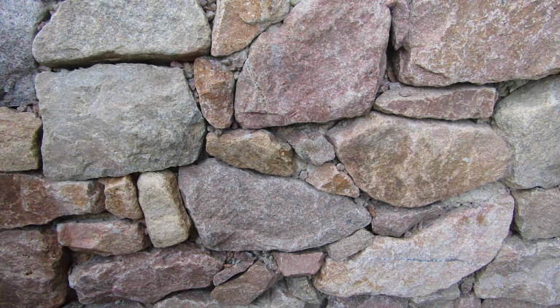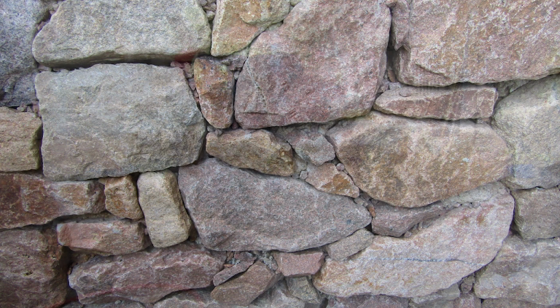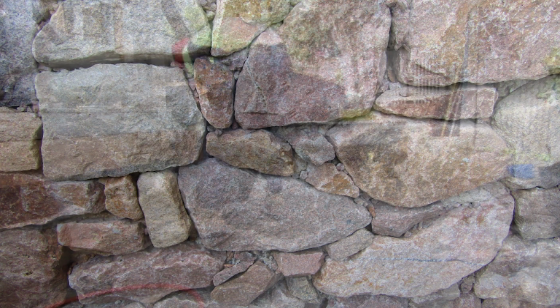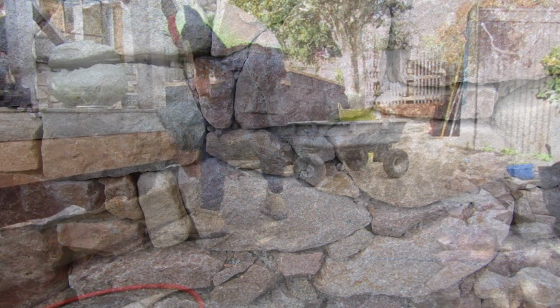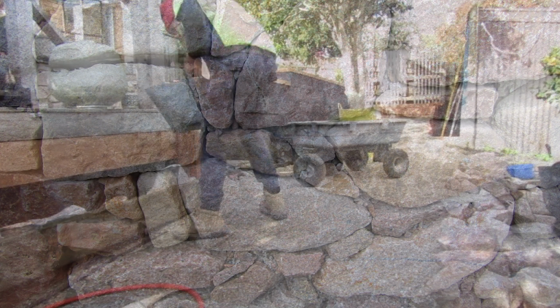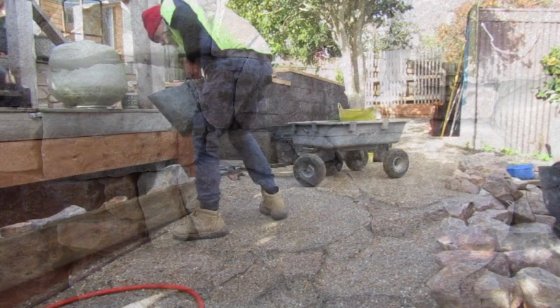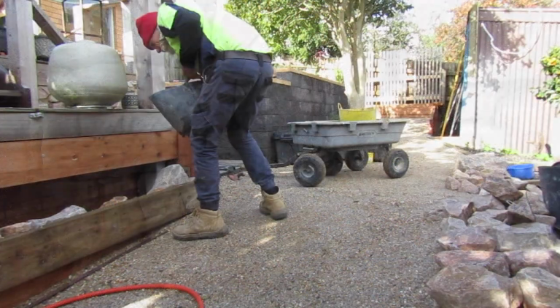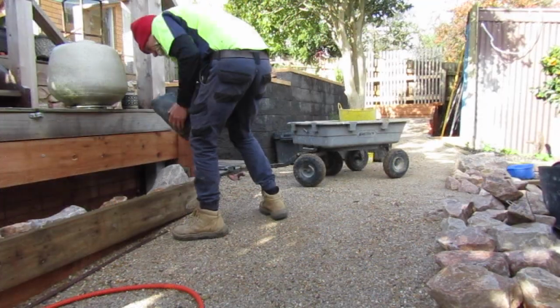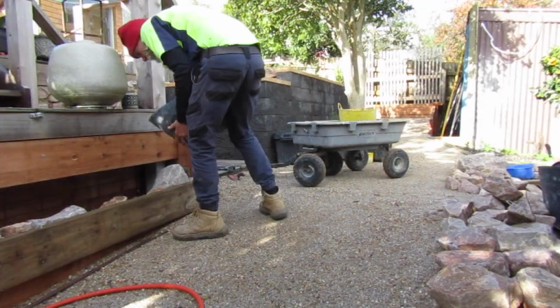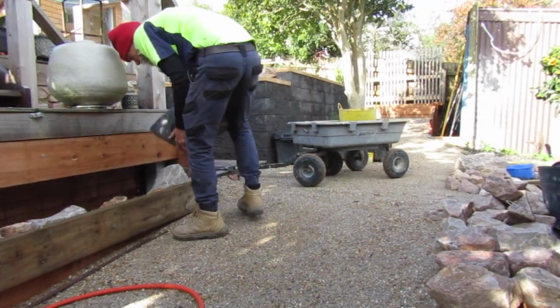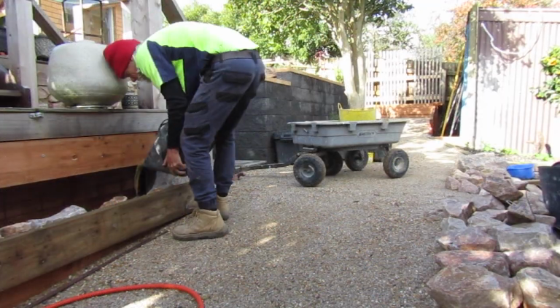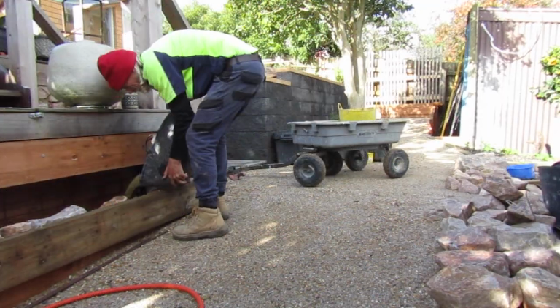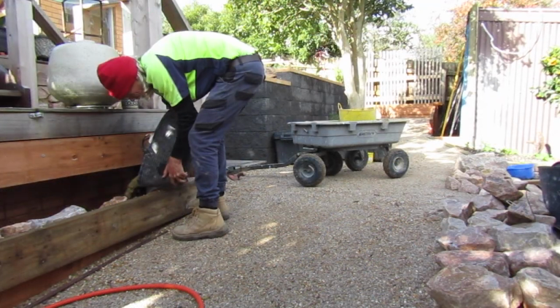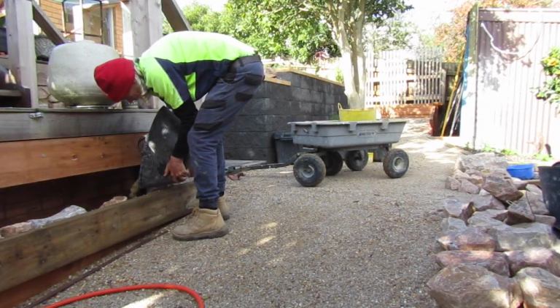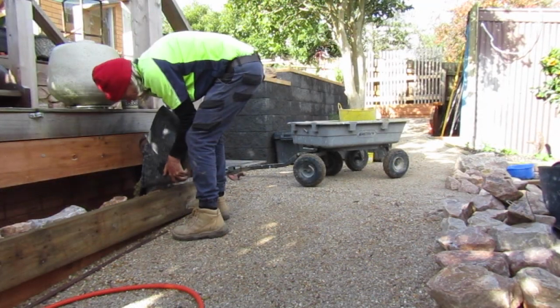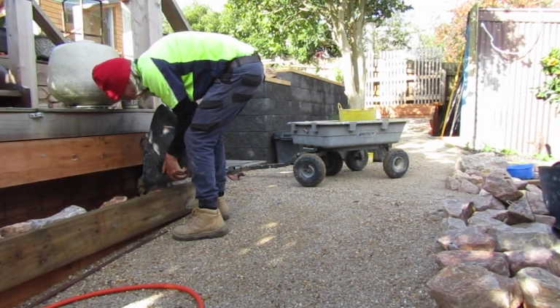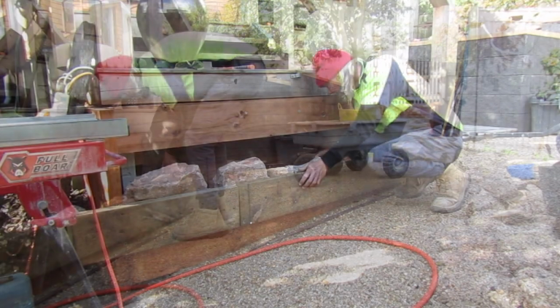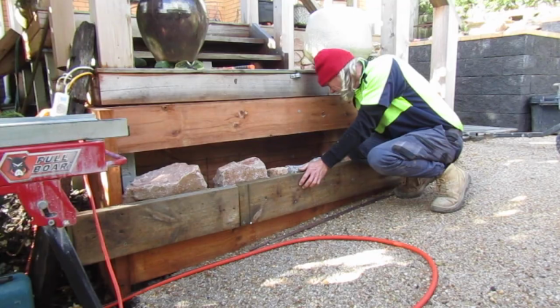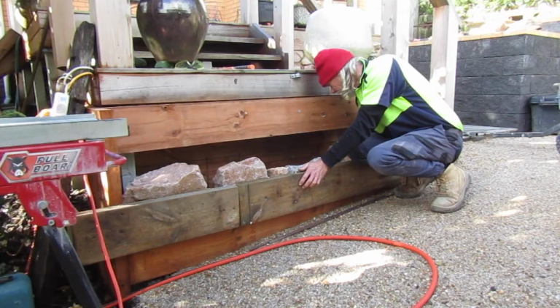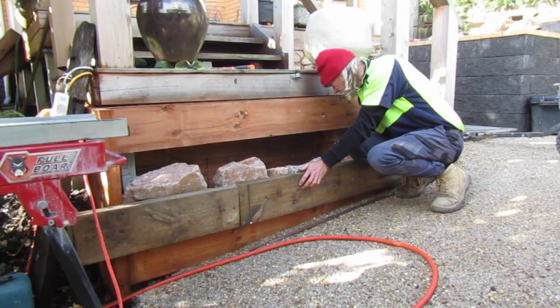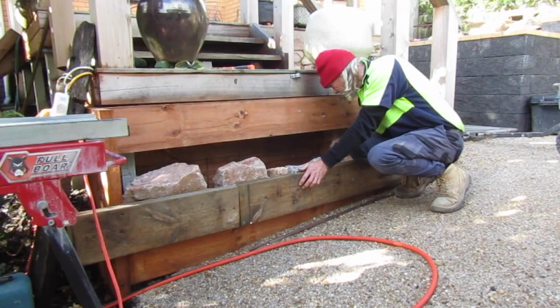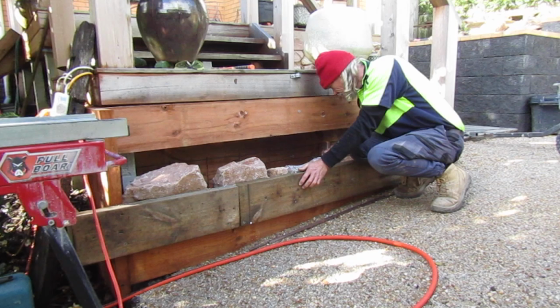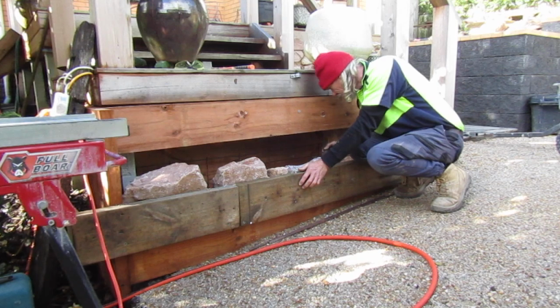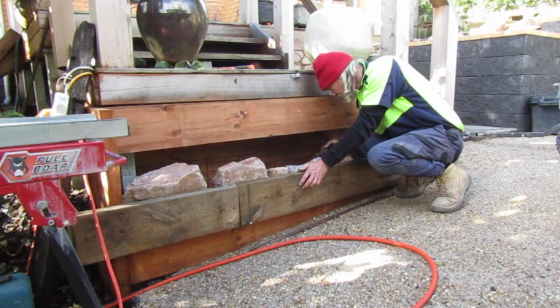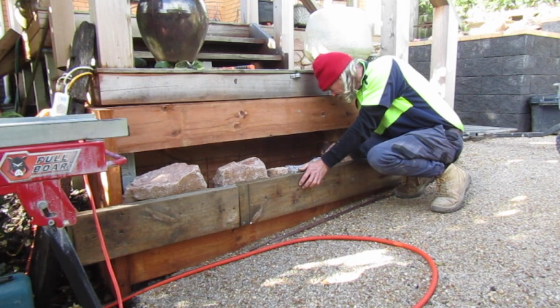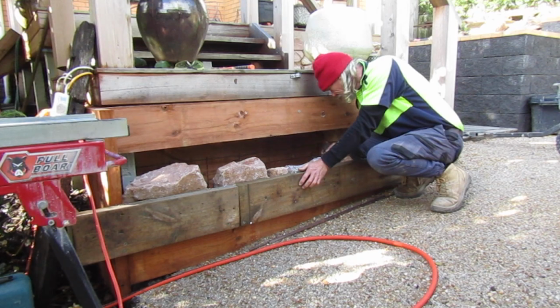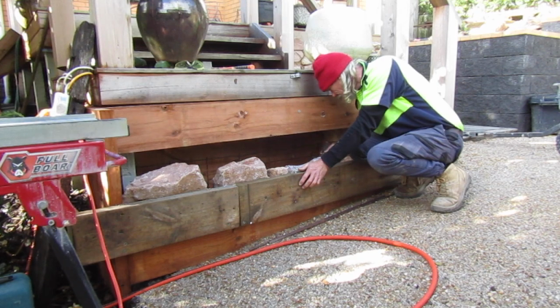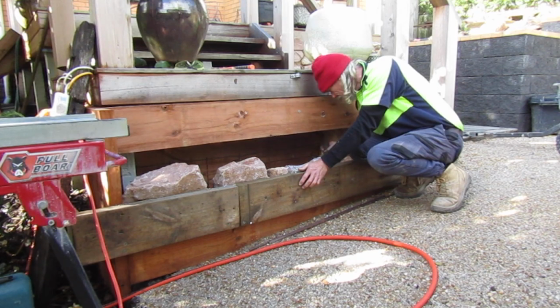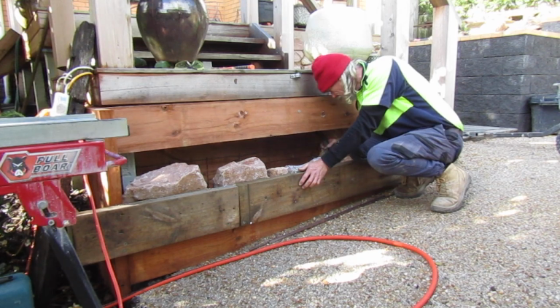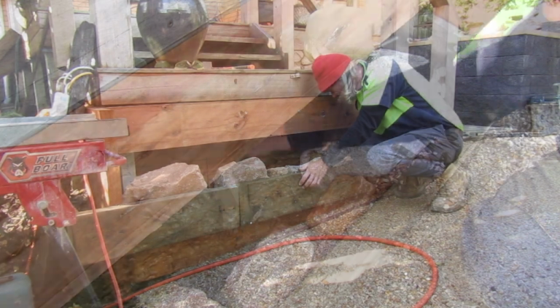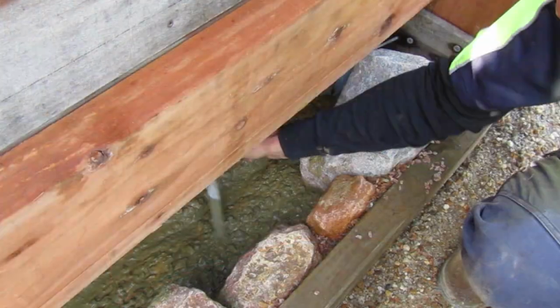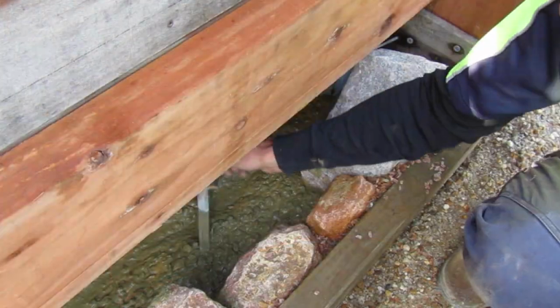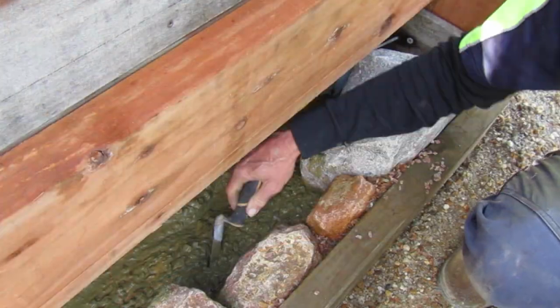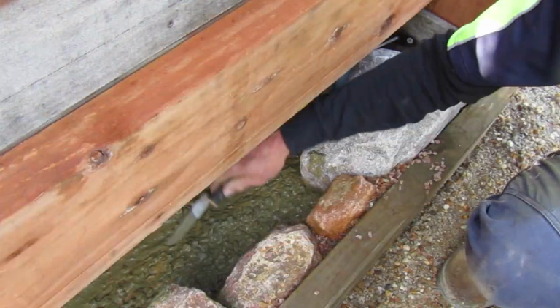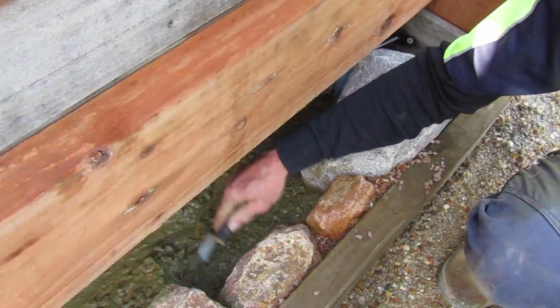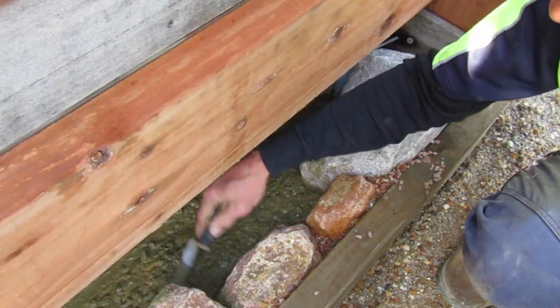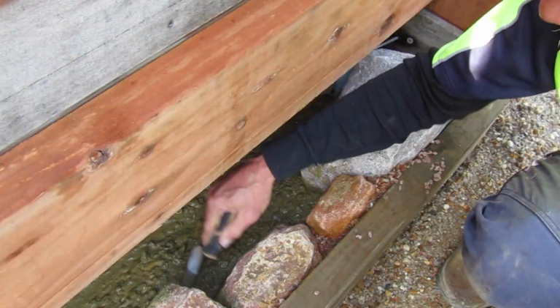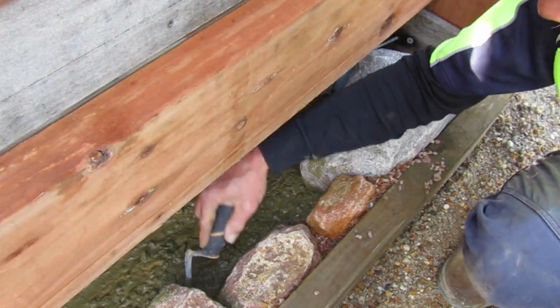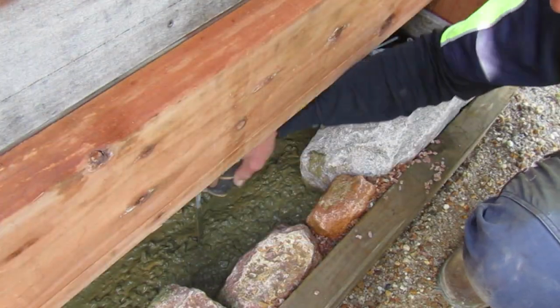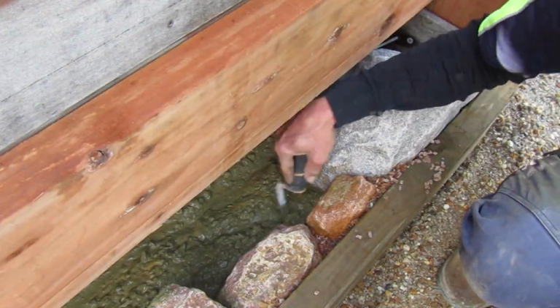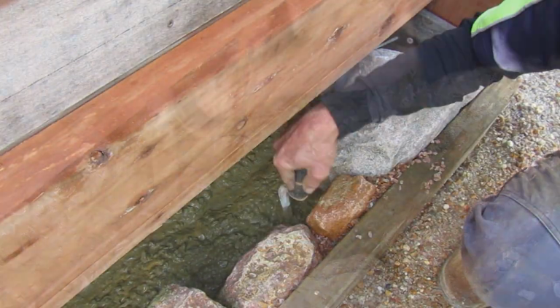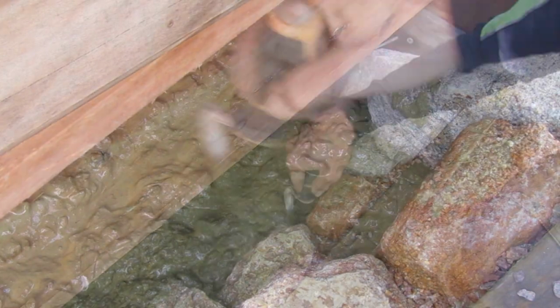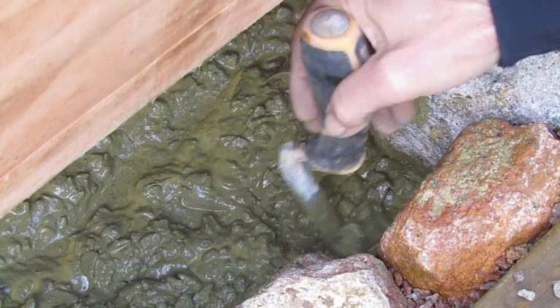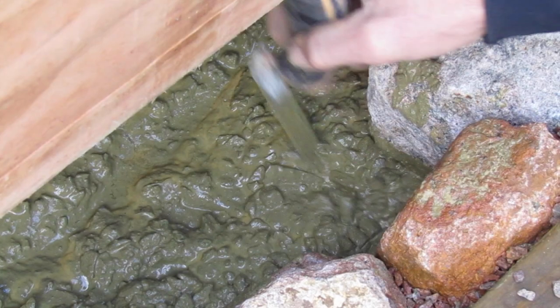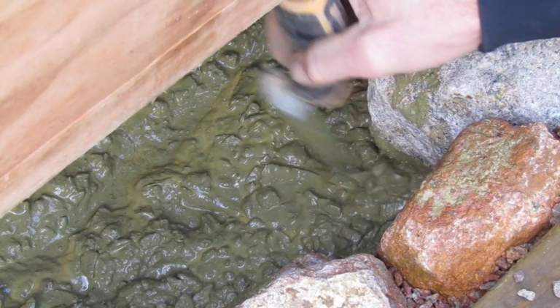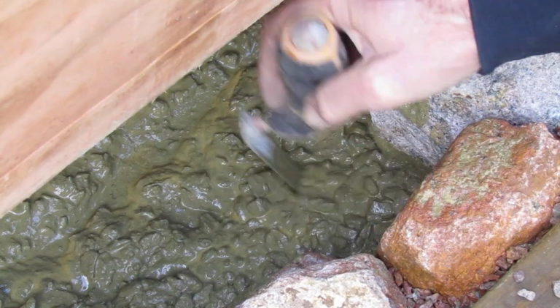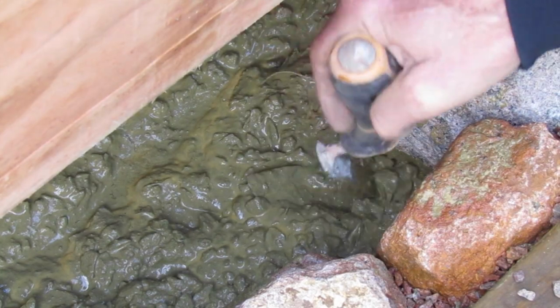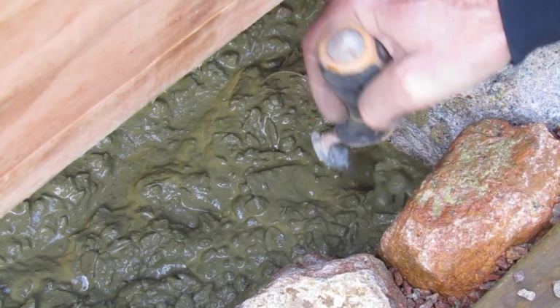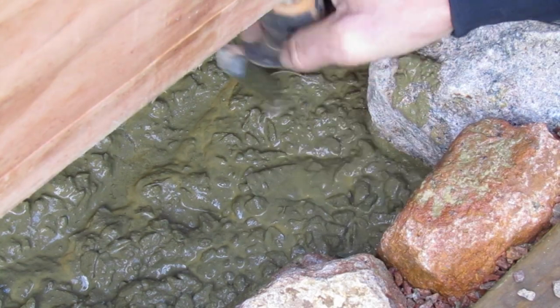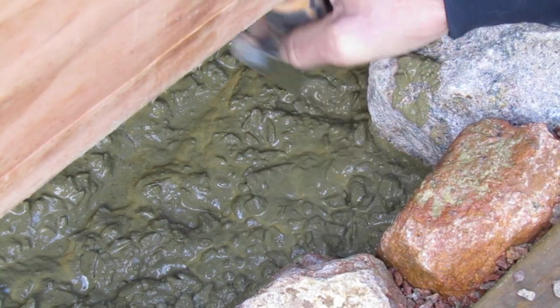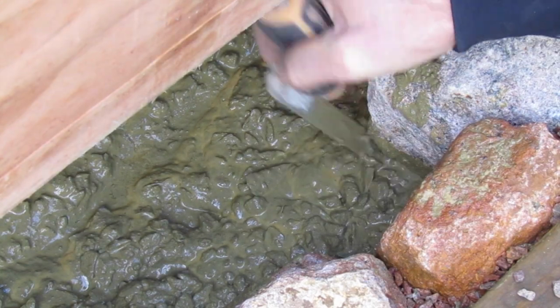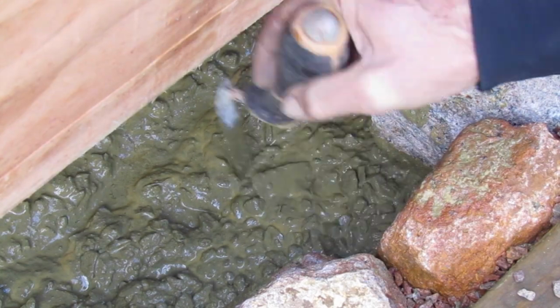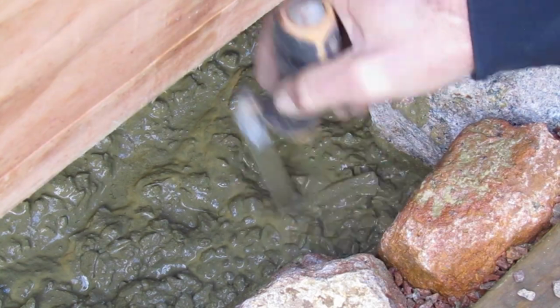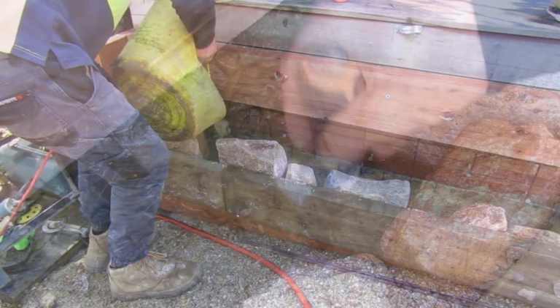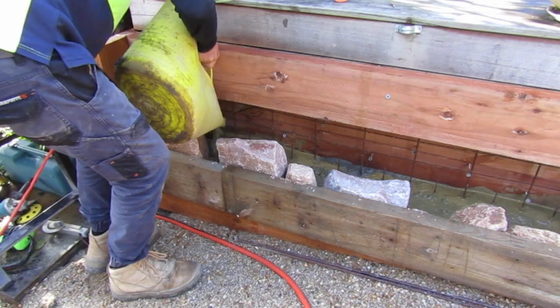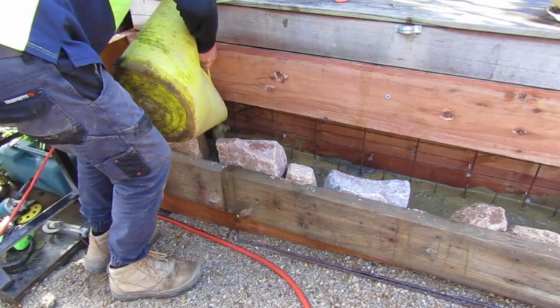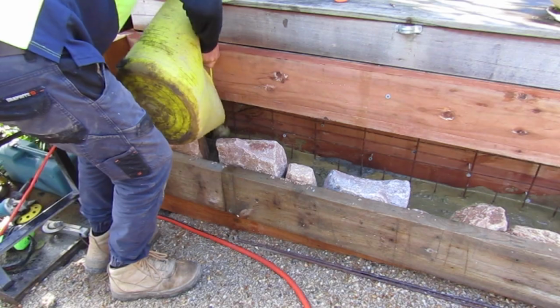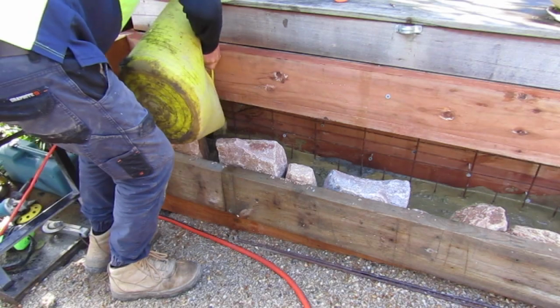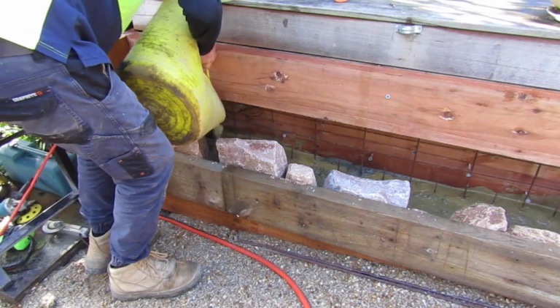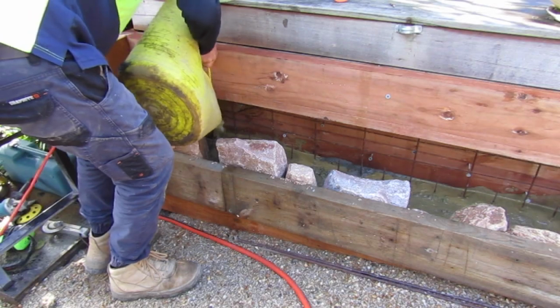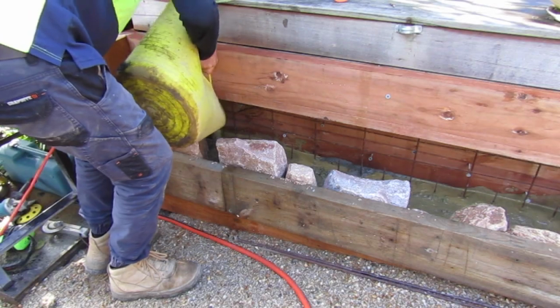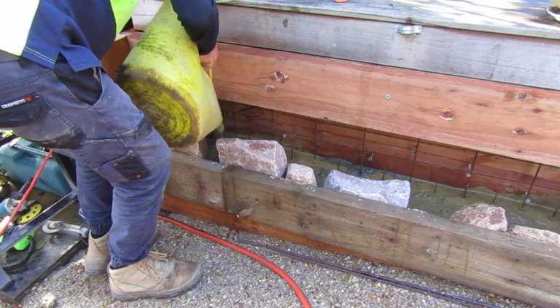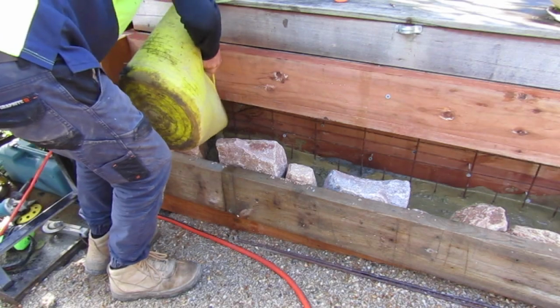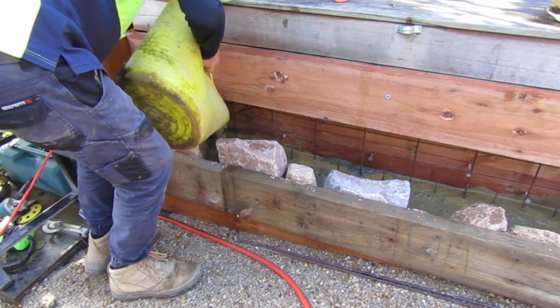Join me in the next episode as we finish this first course of our stone wall by backfilling it with concrete.